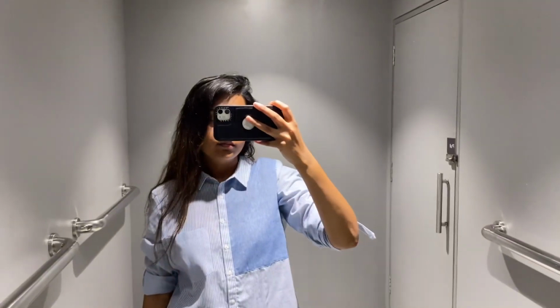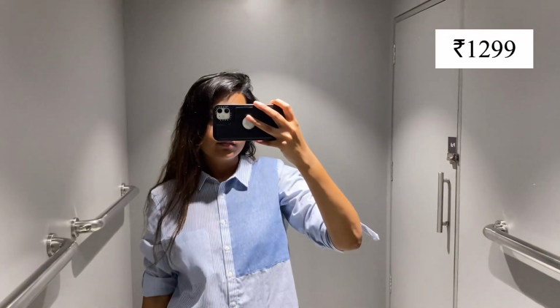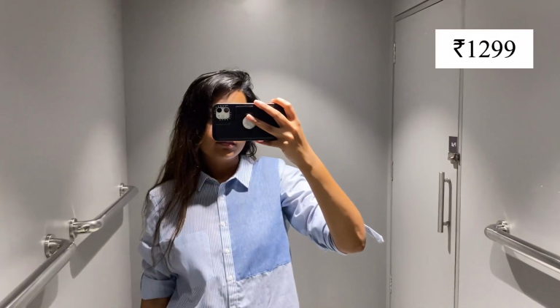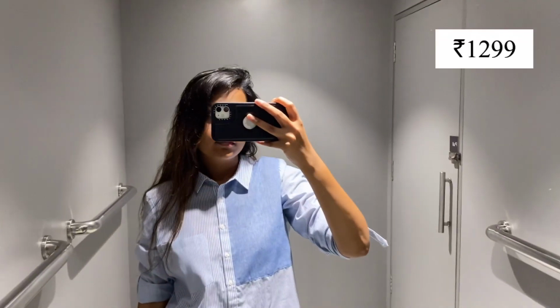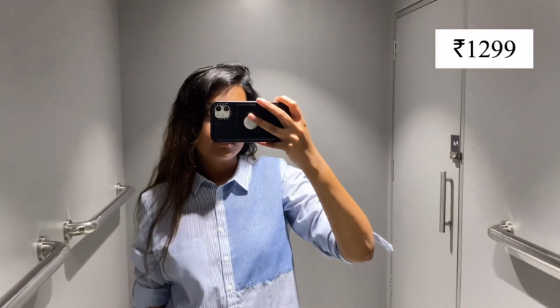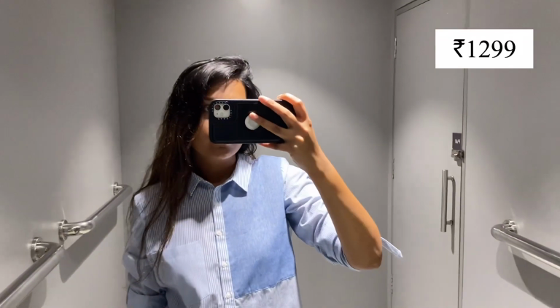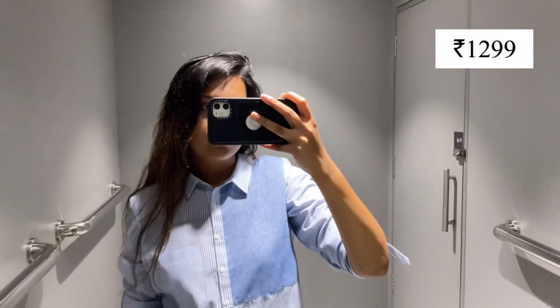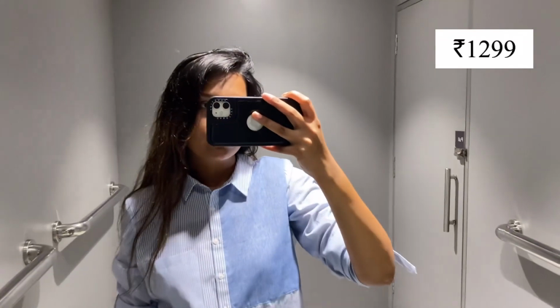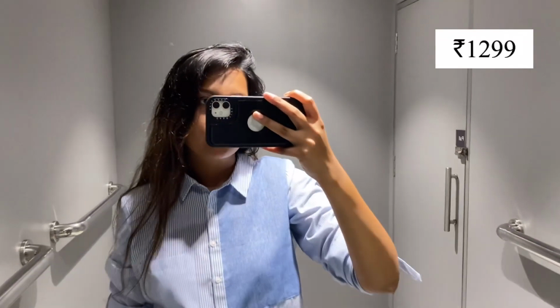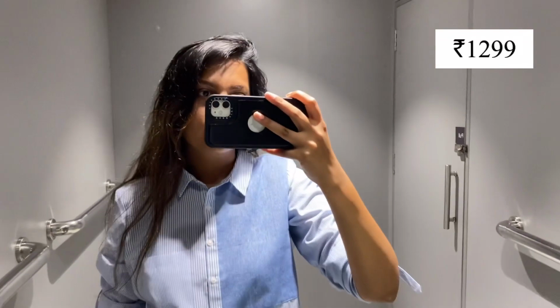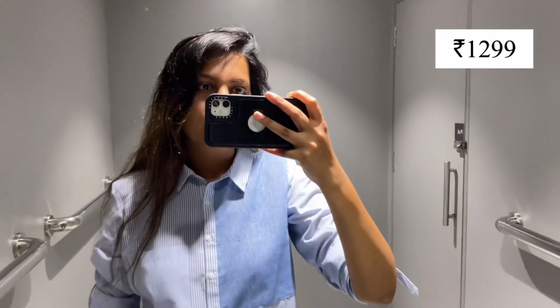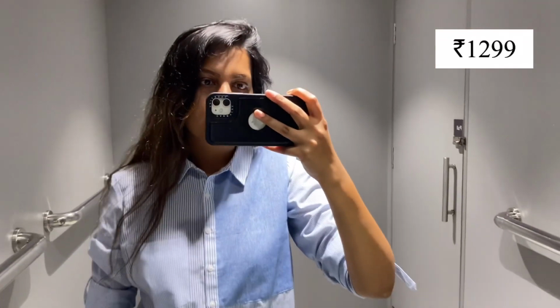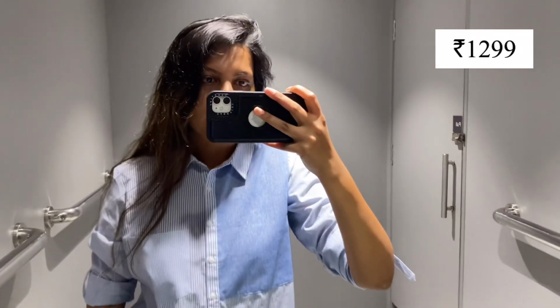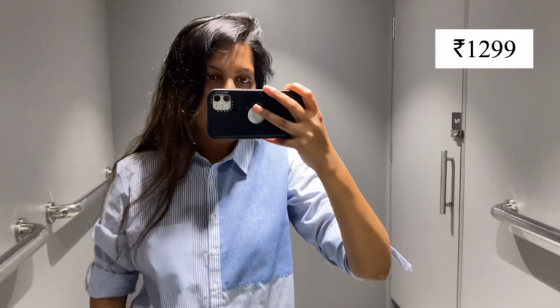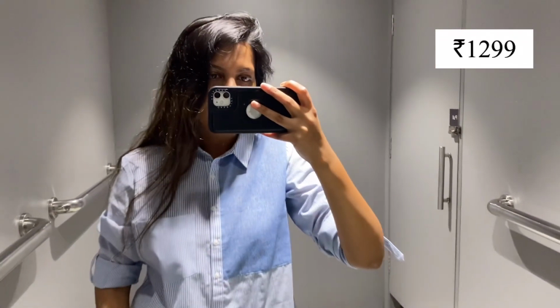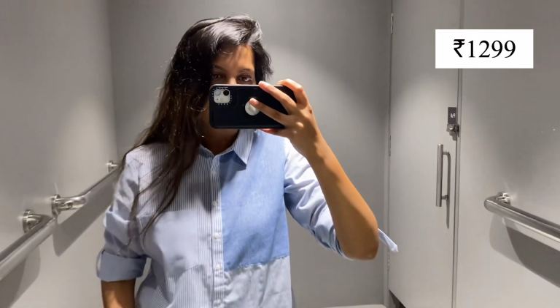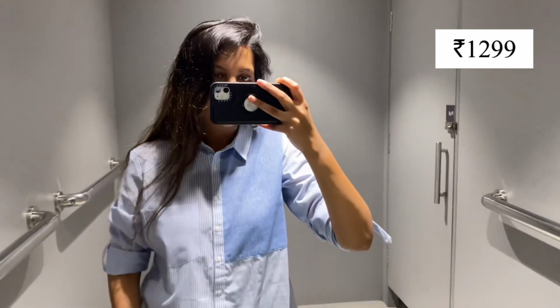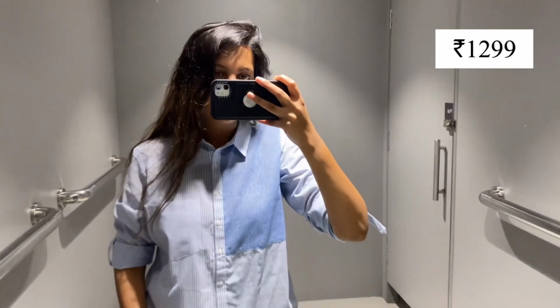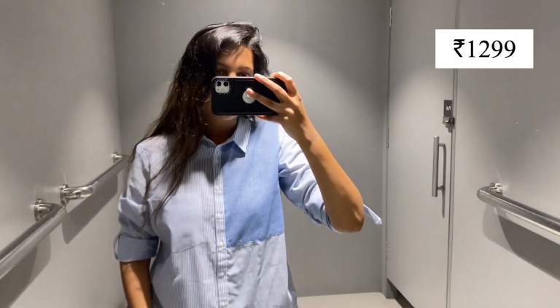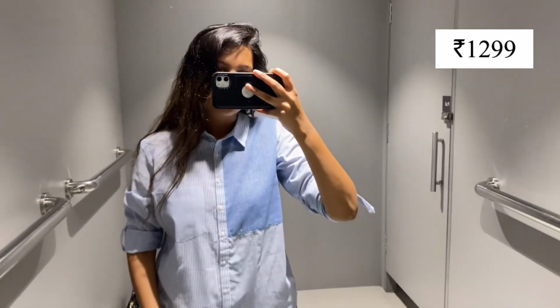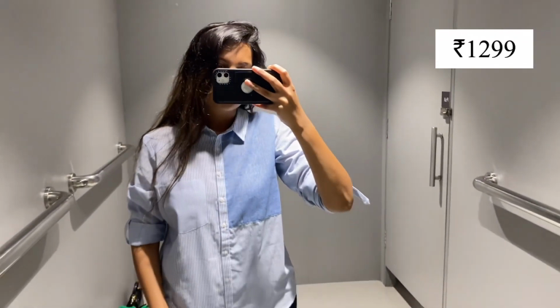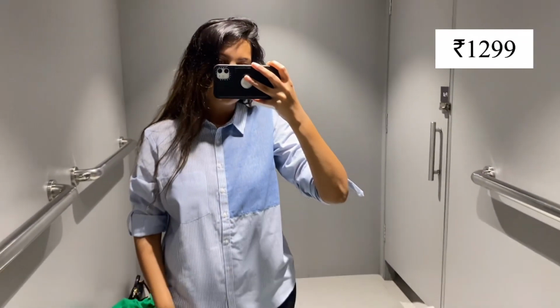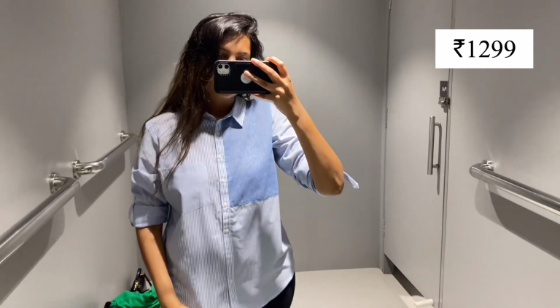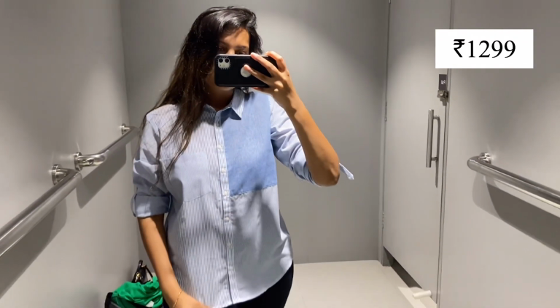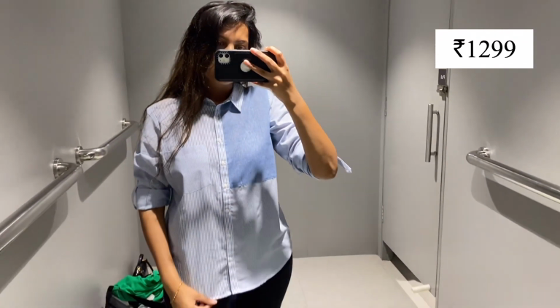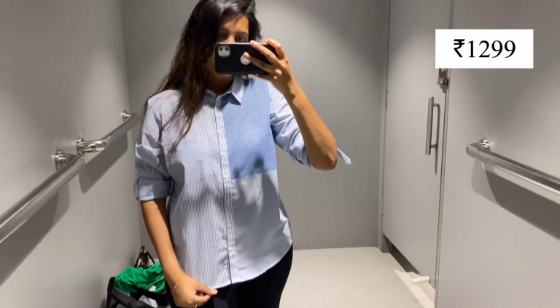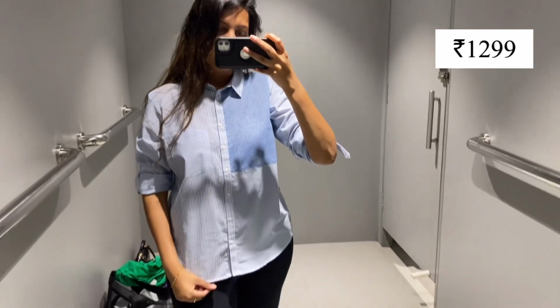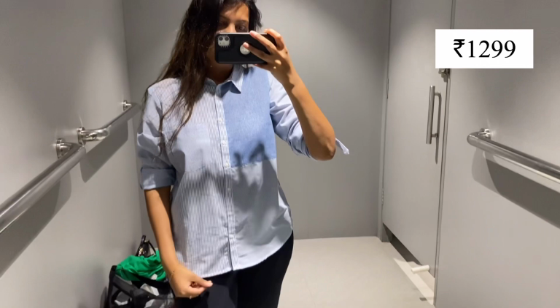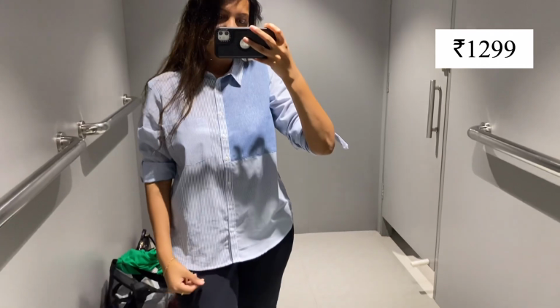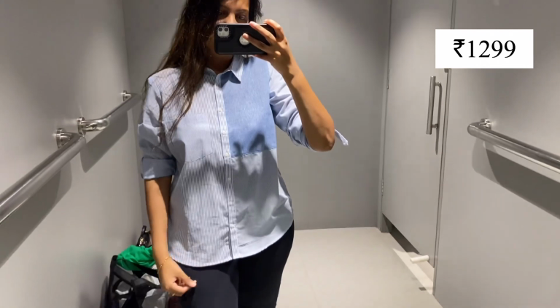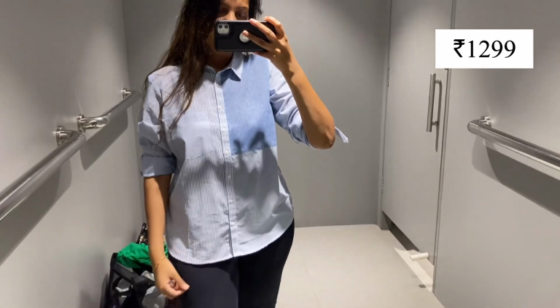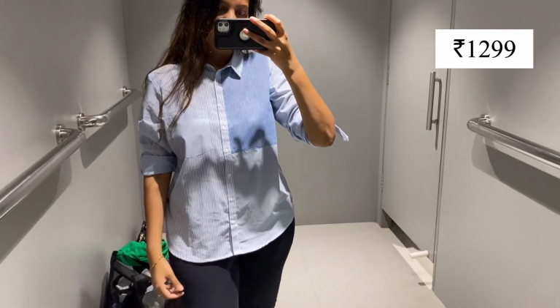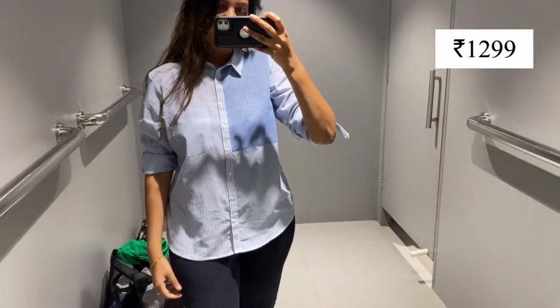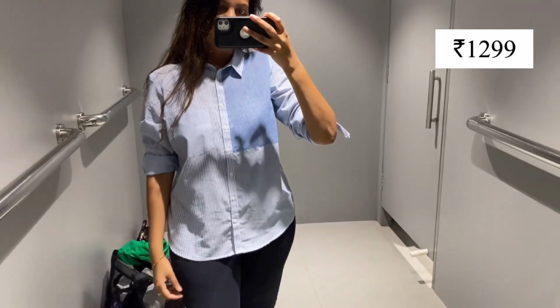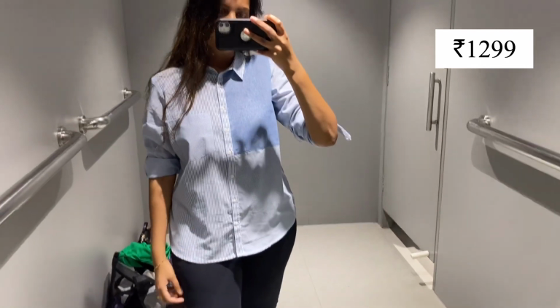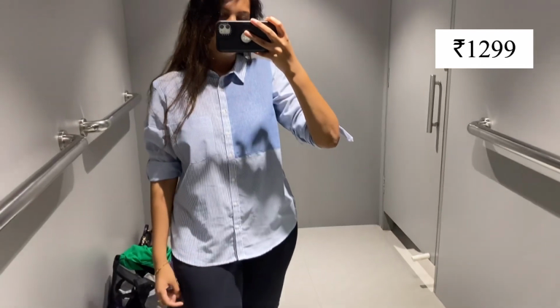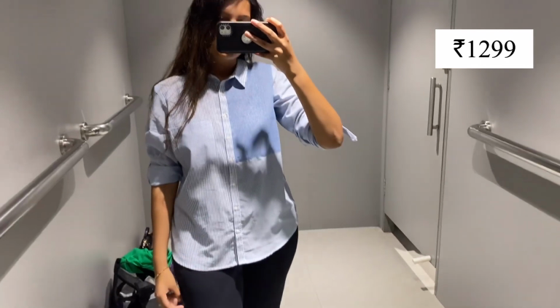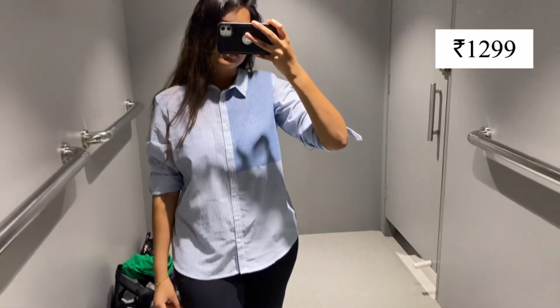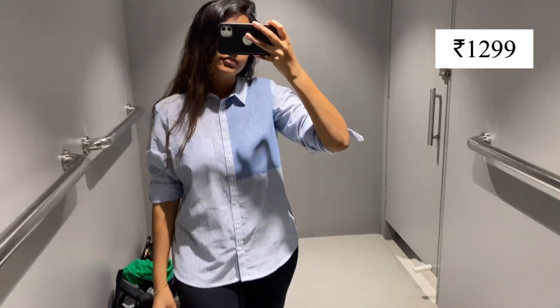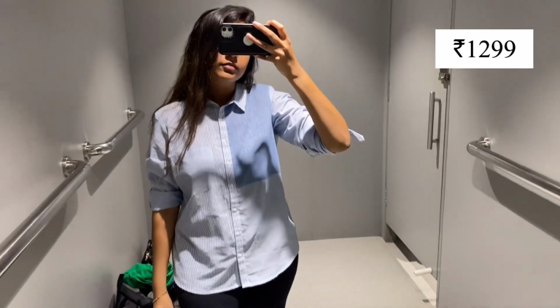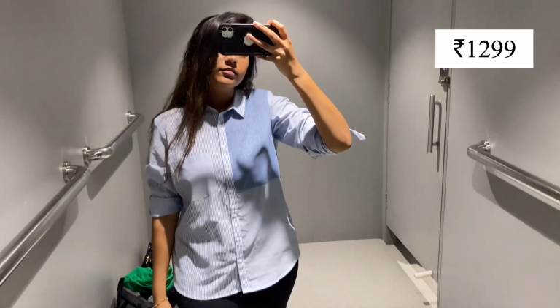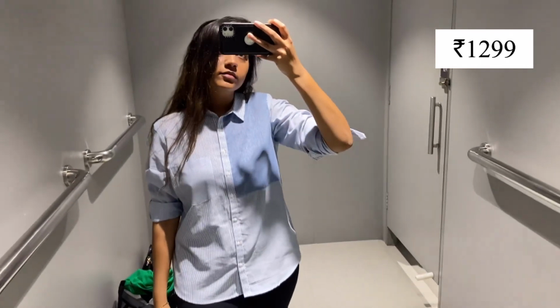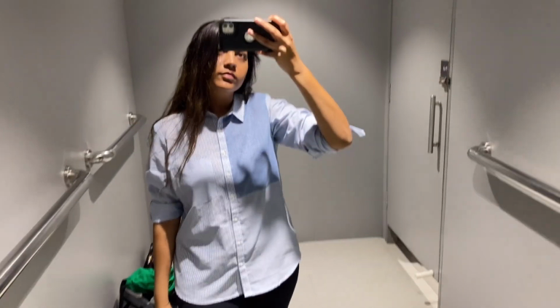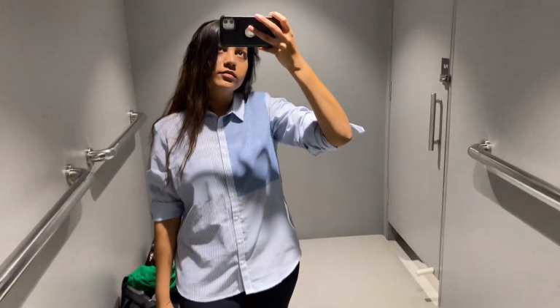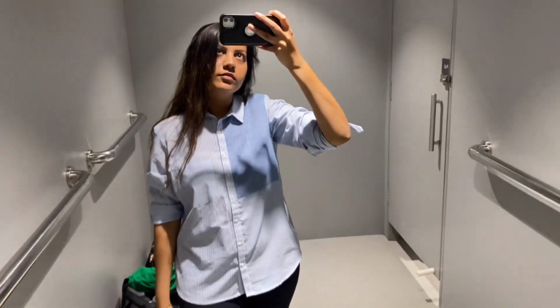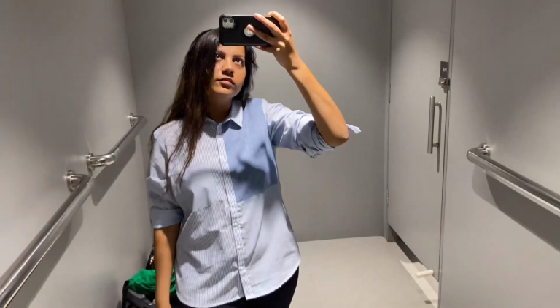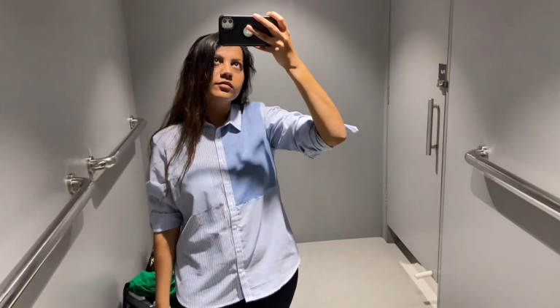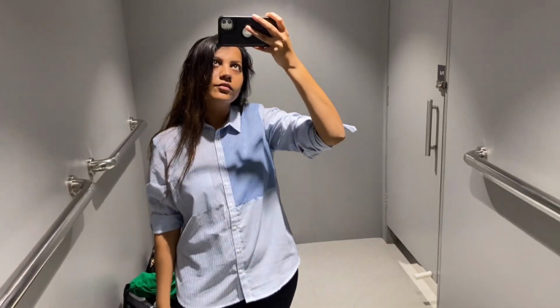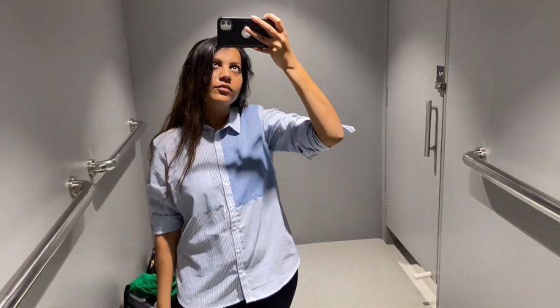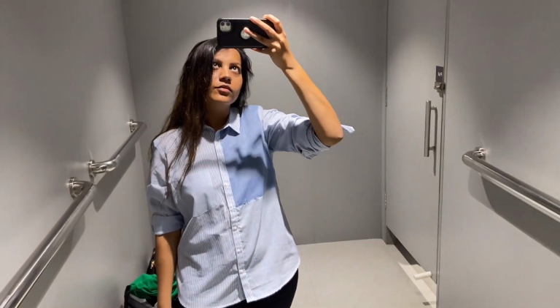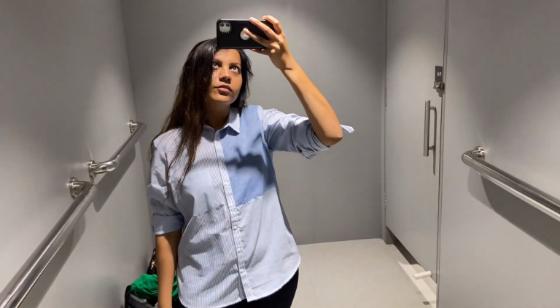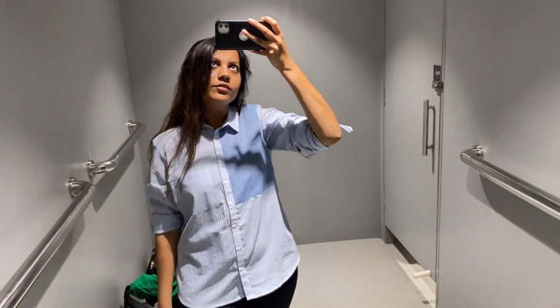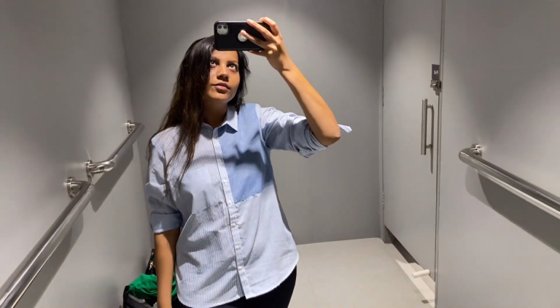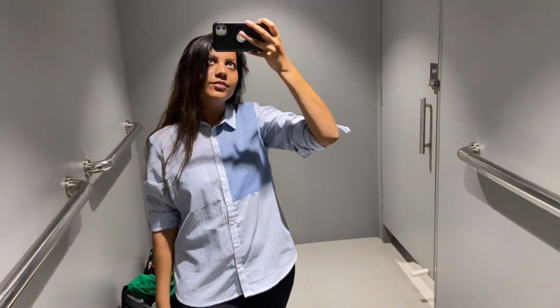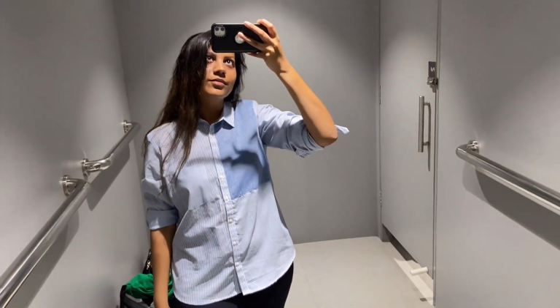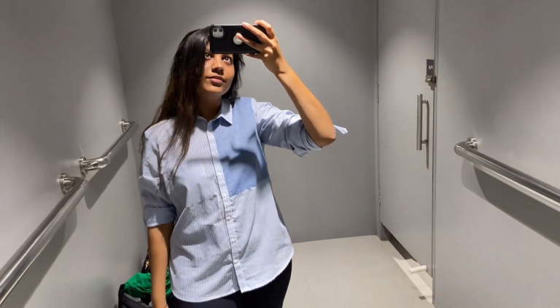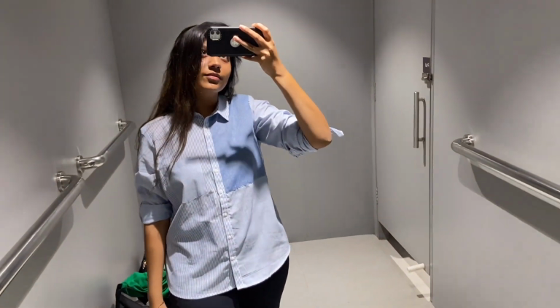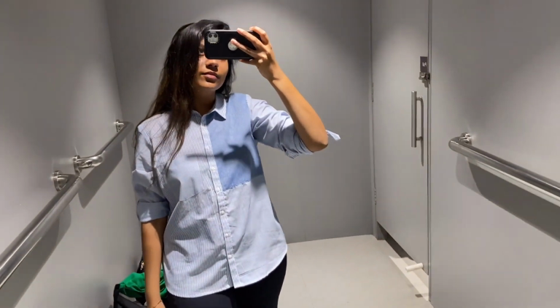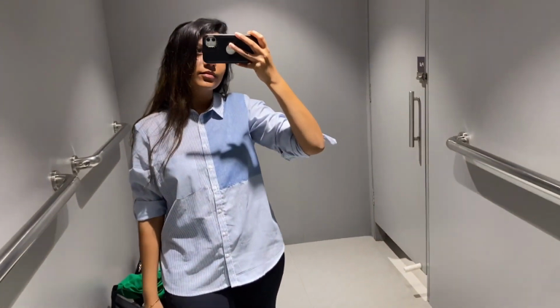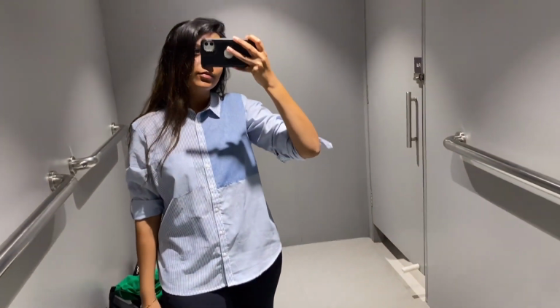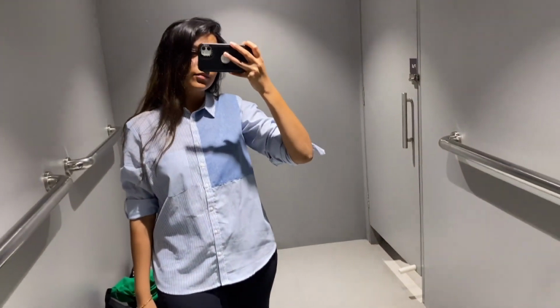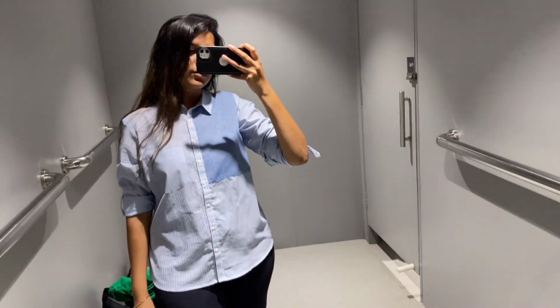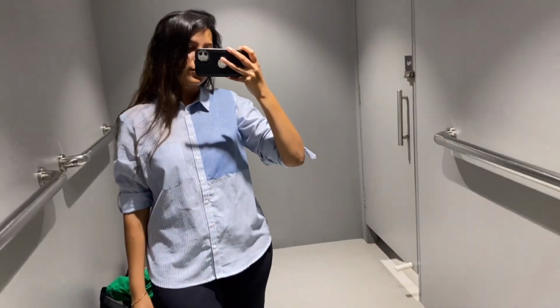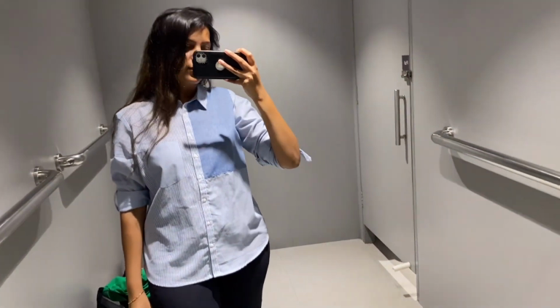First of all, let me show this shirt. It was in cotton material and it had pretty good stripes. You can pair it formally. It was Rs.1300 and the quality was pretty good.